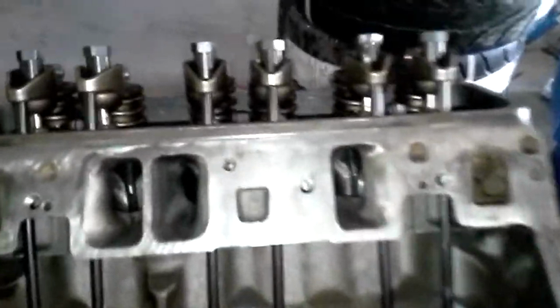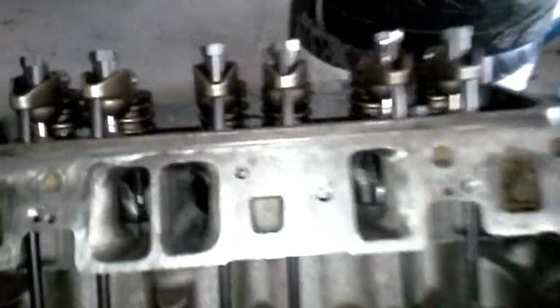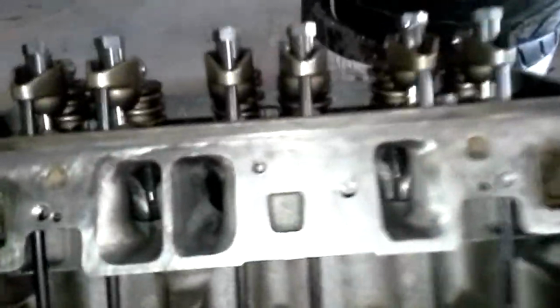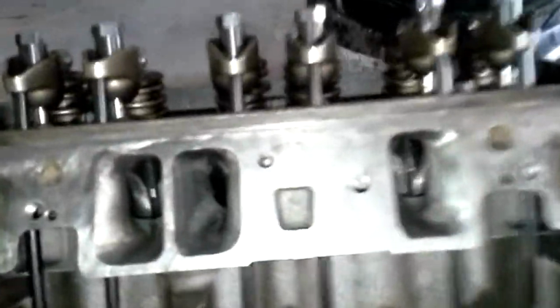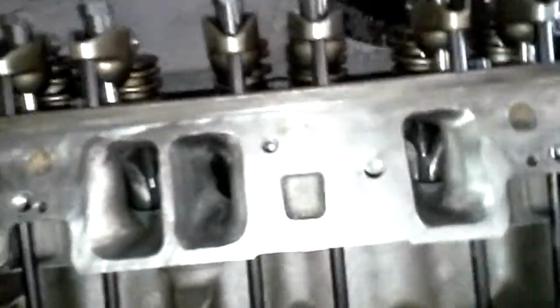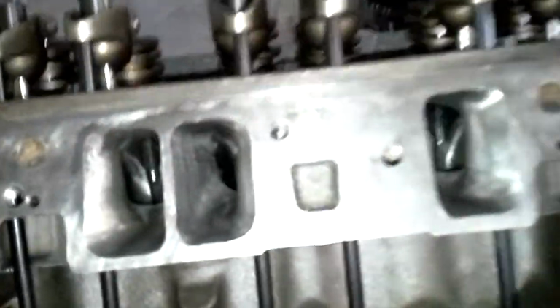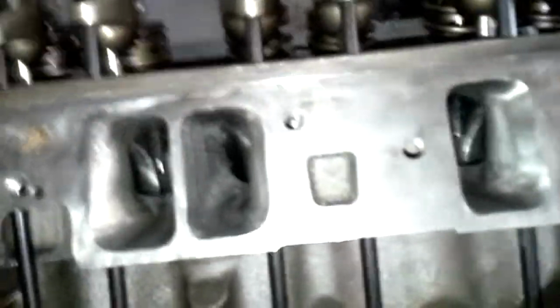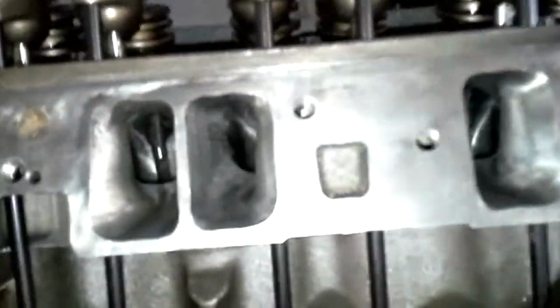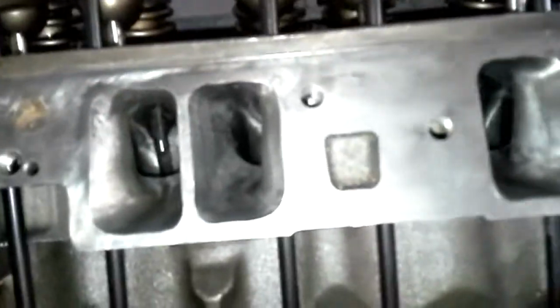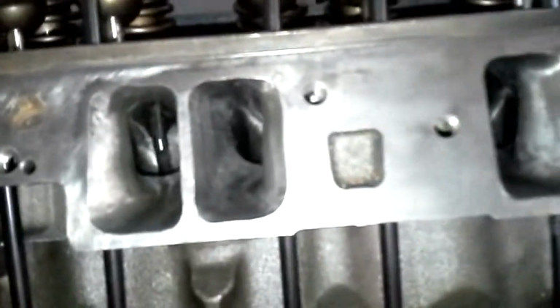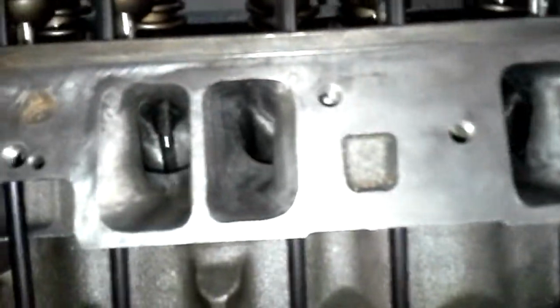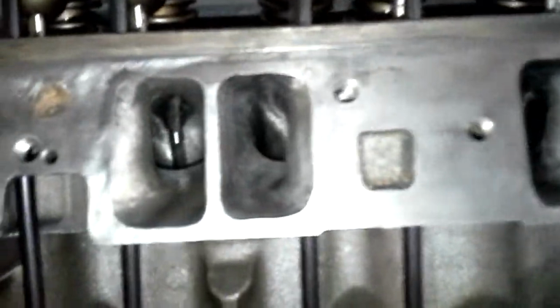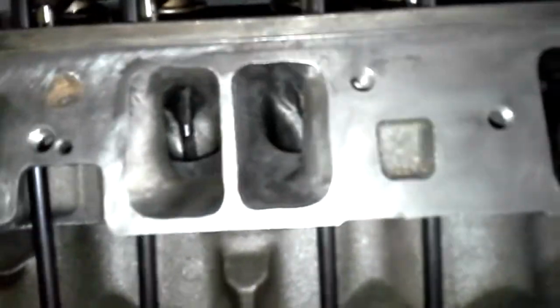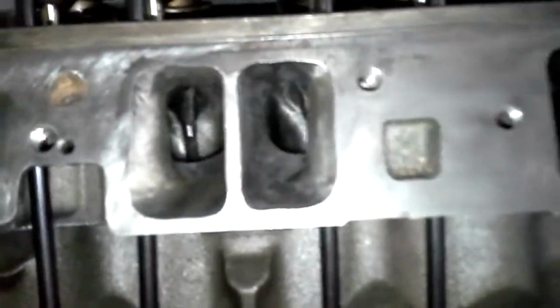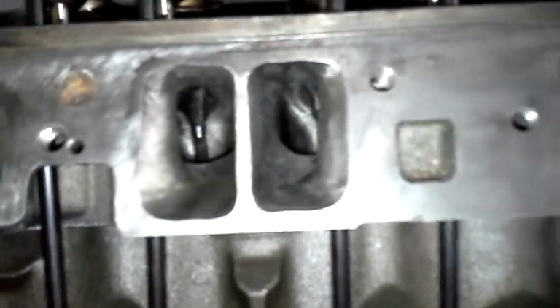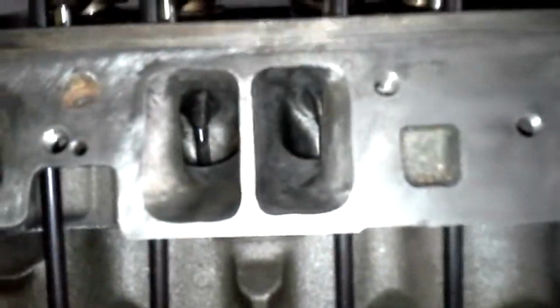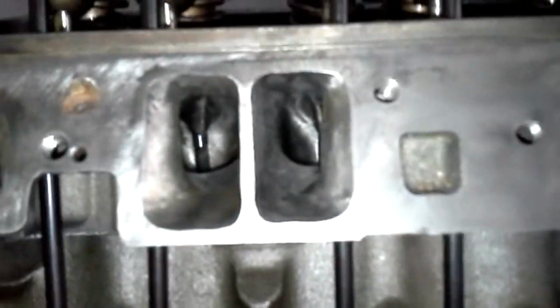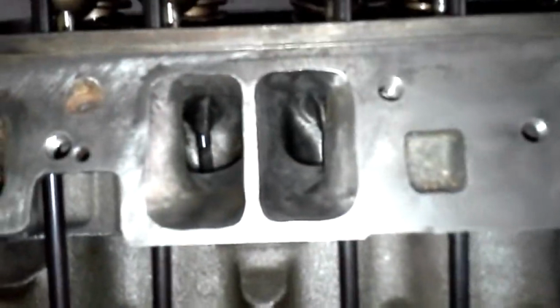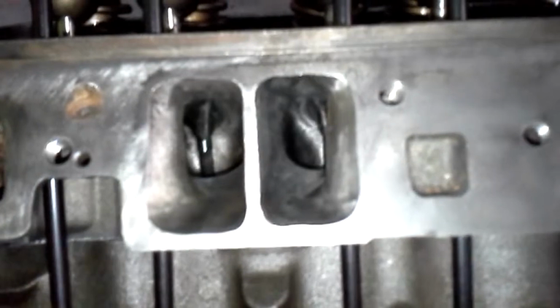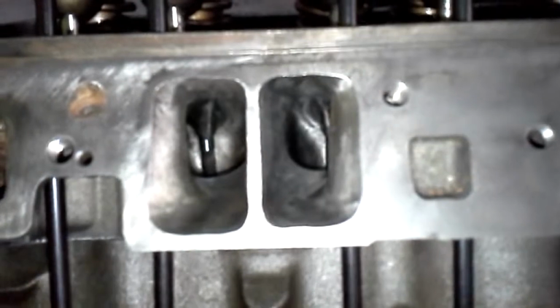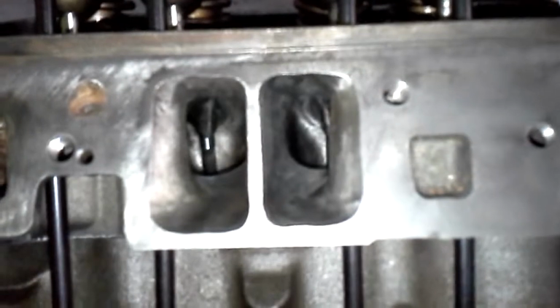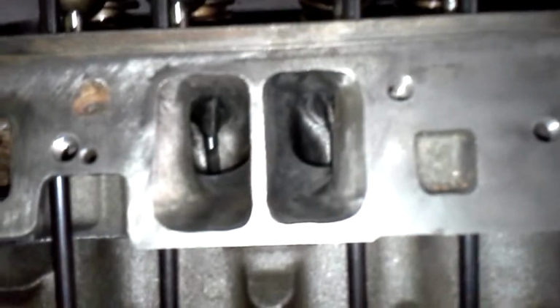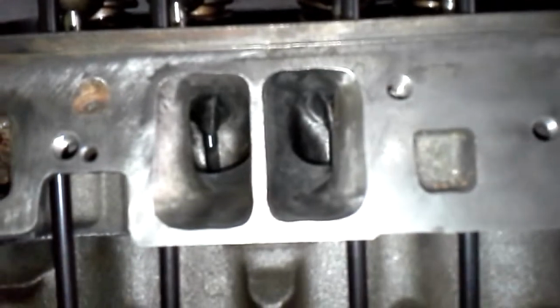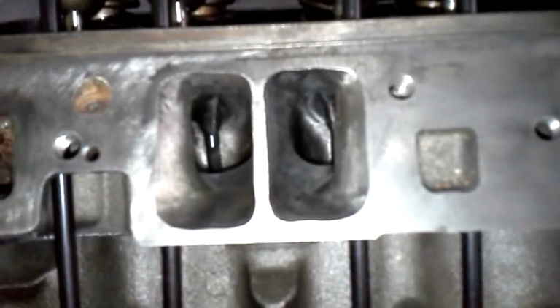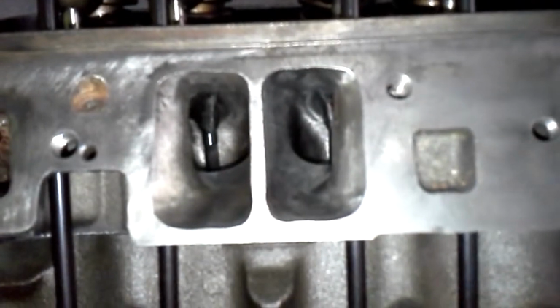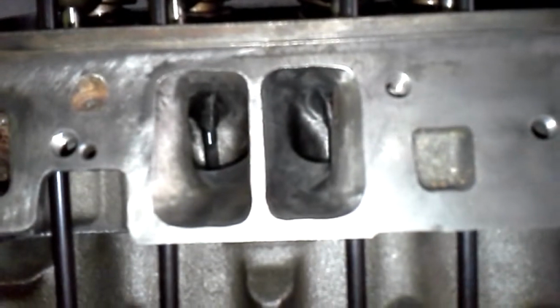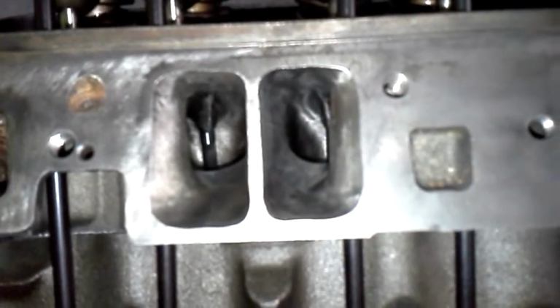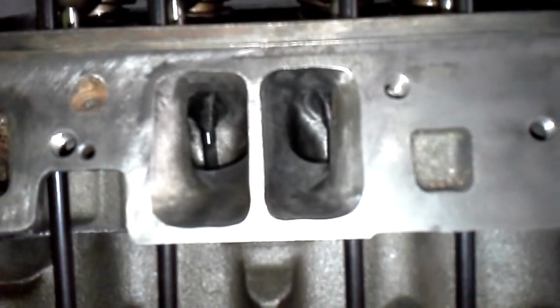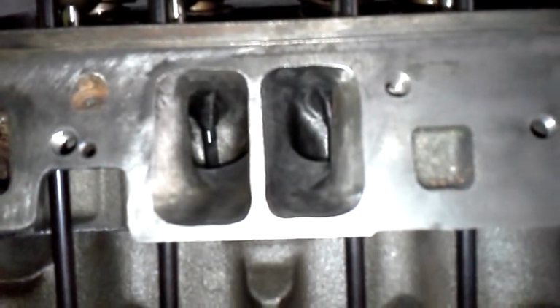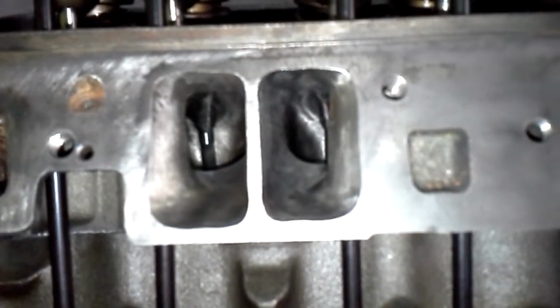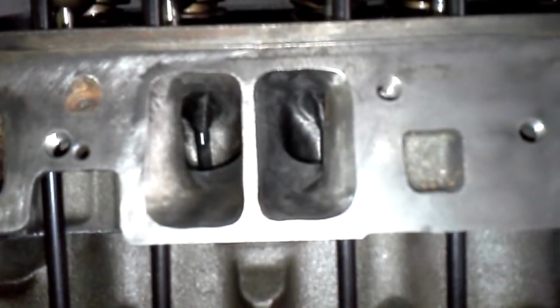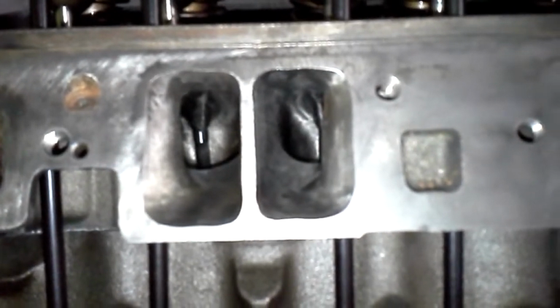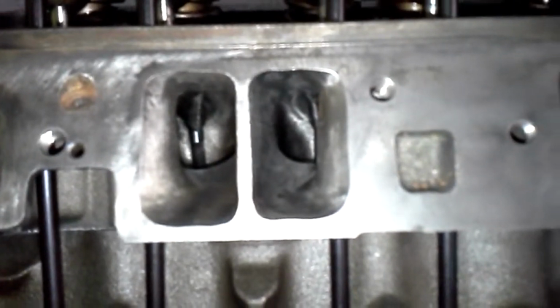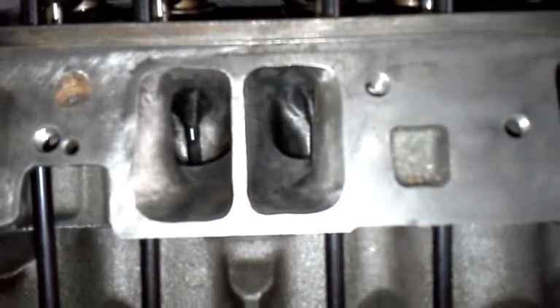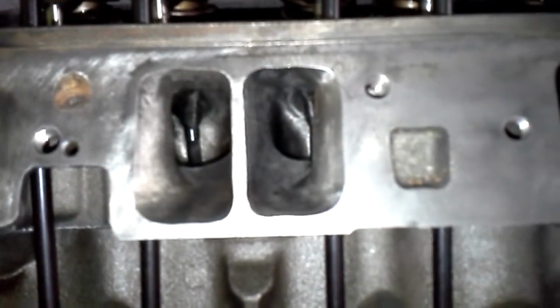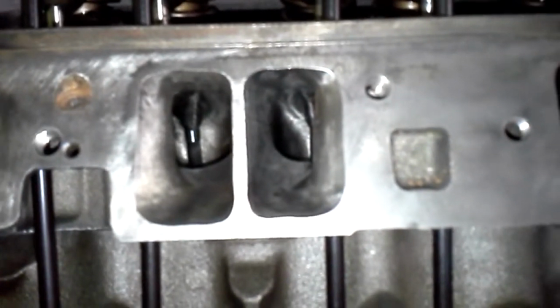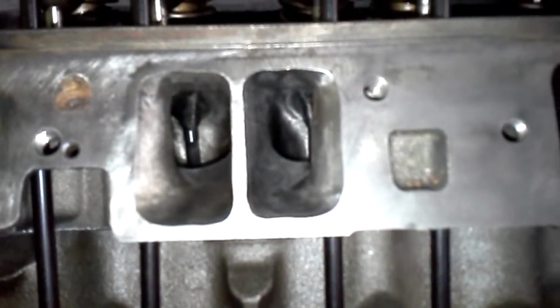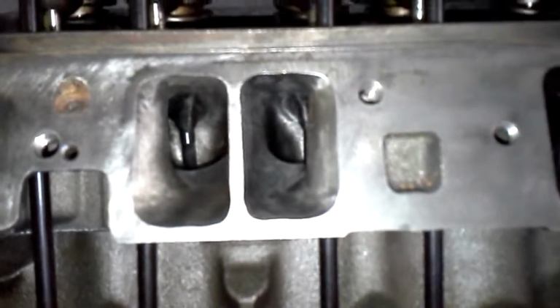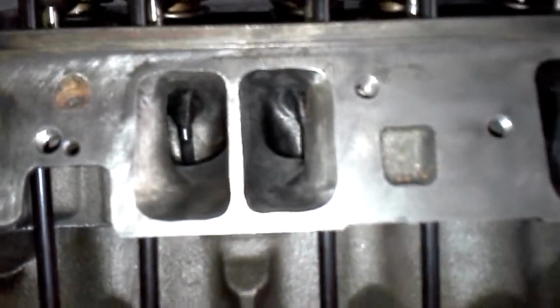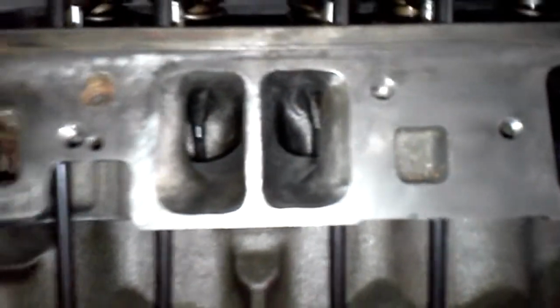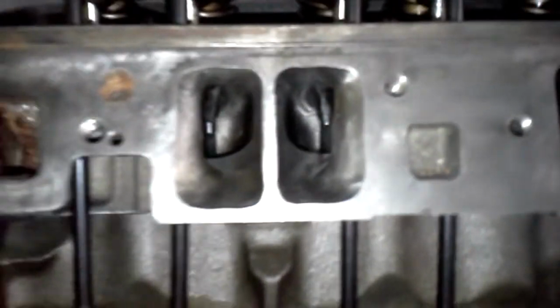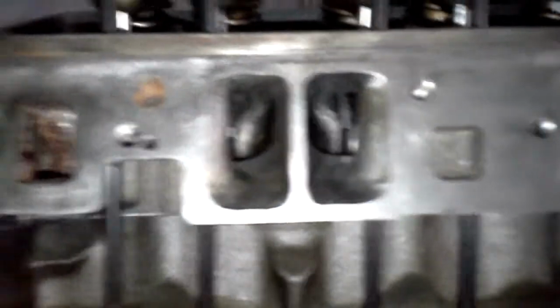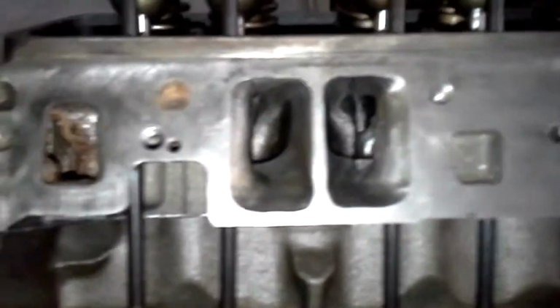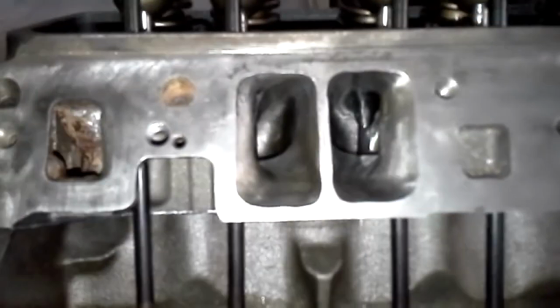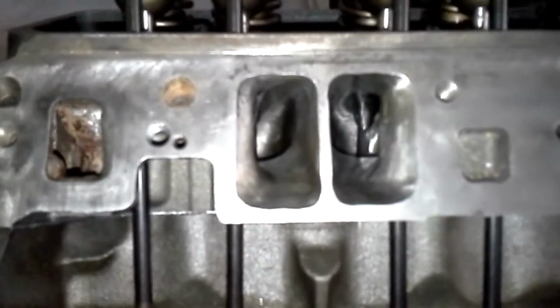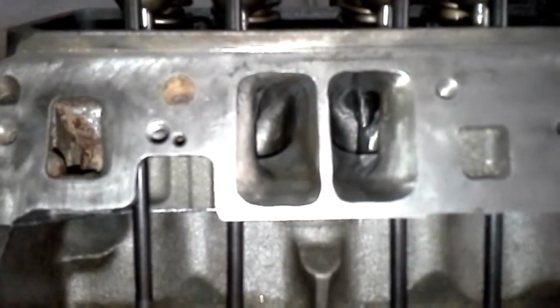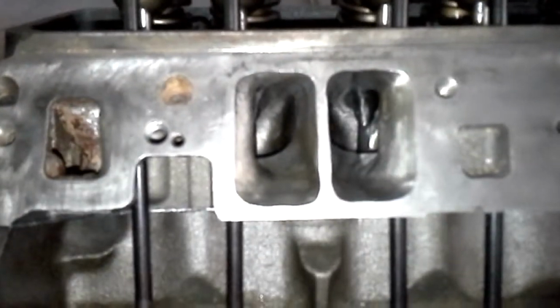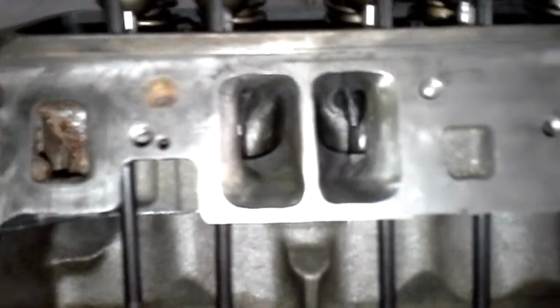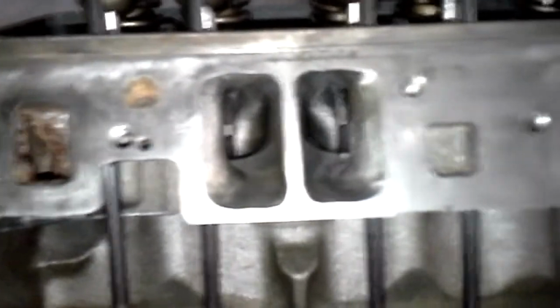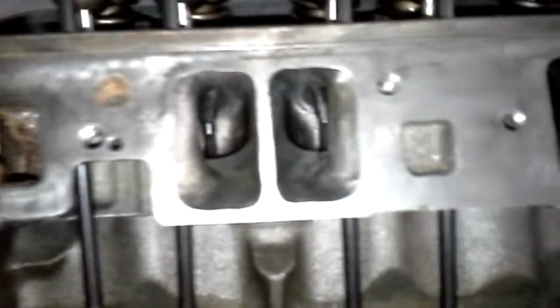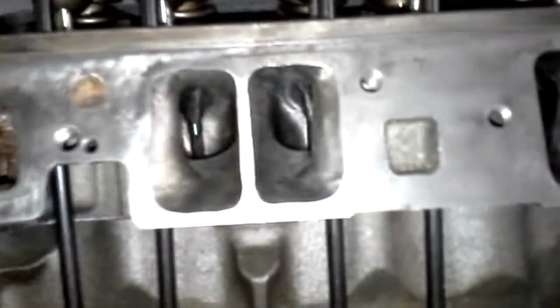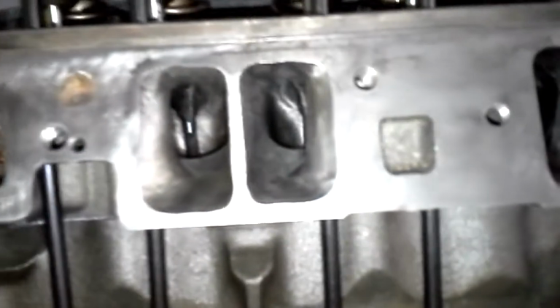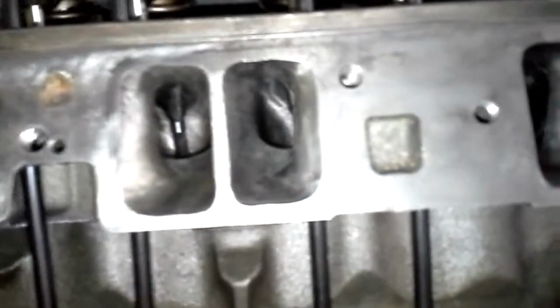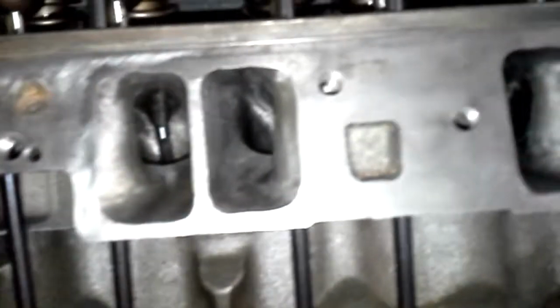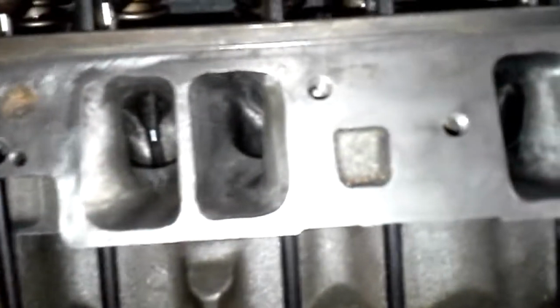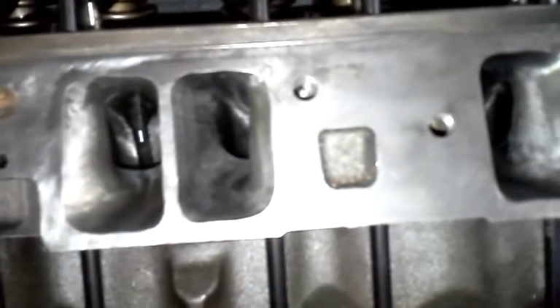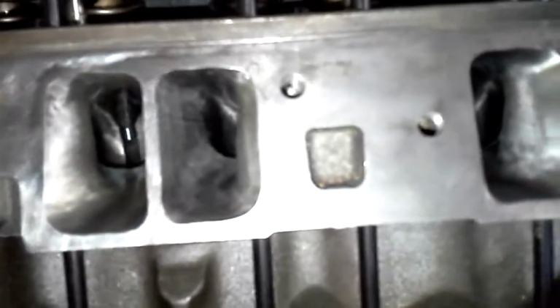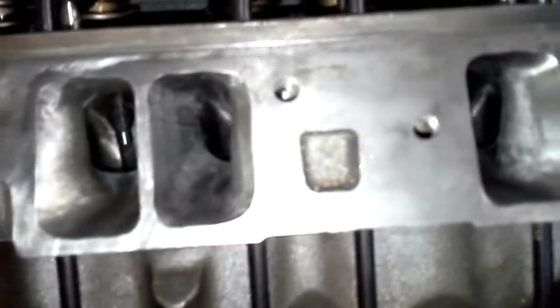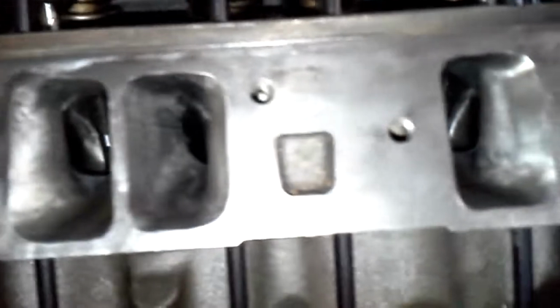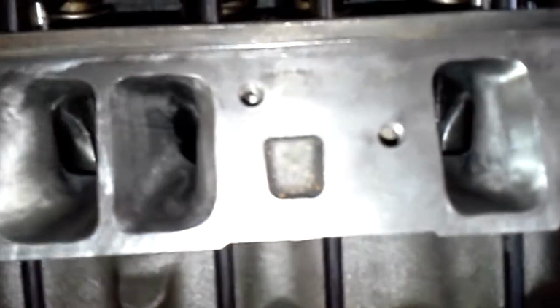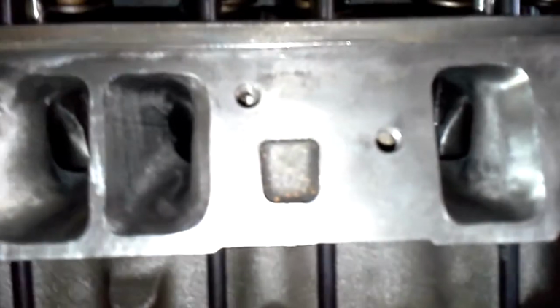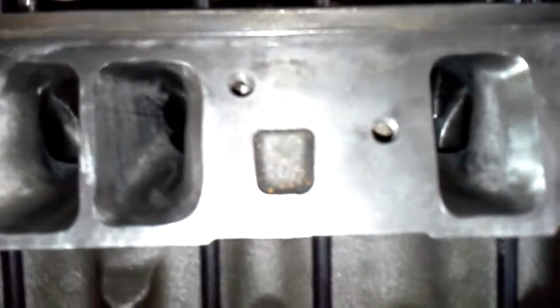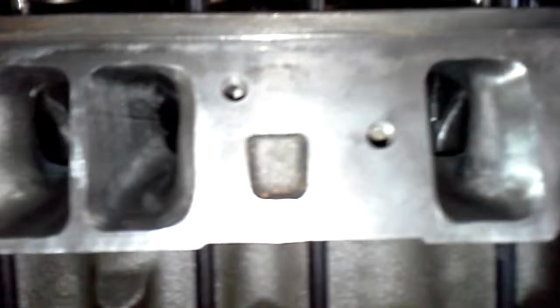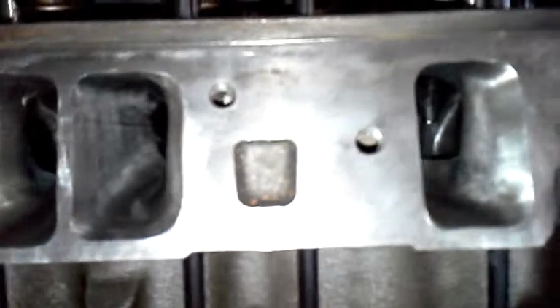Look at that. I'm just looking down the port at the valve. Very few Vortec owners have ever had this view.